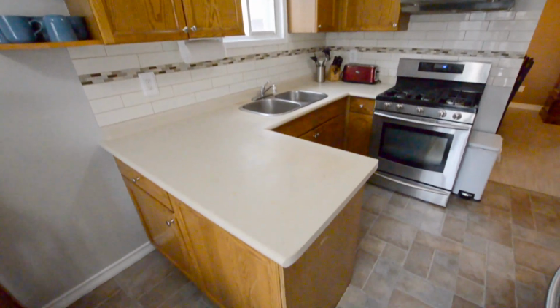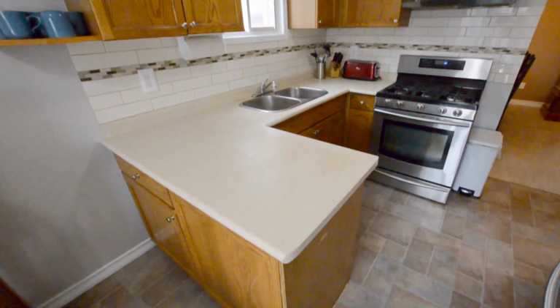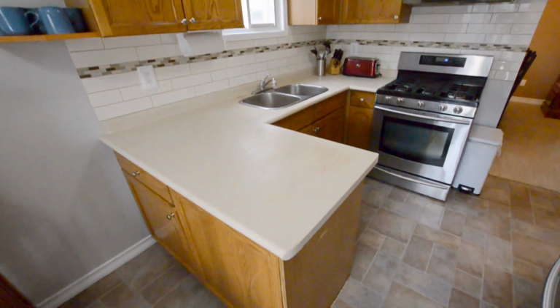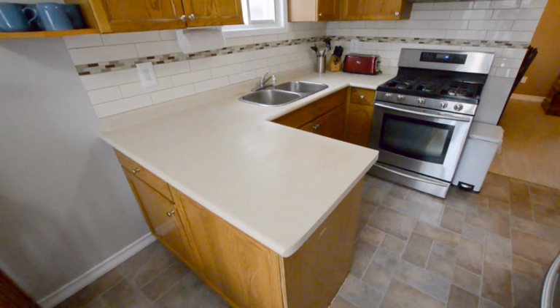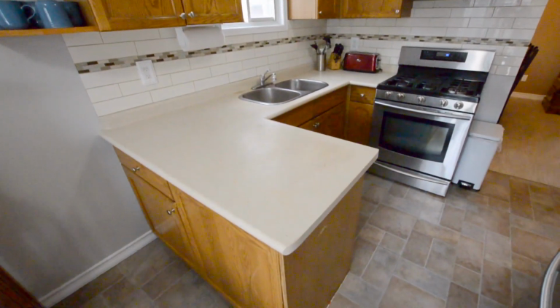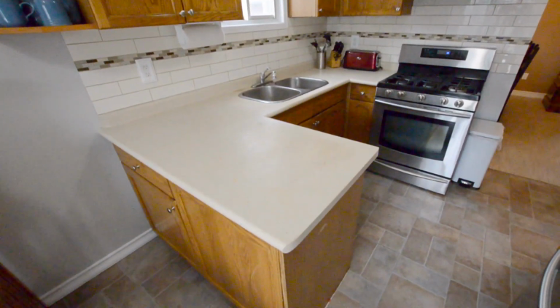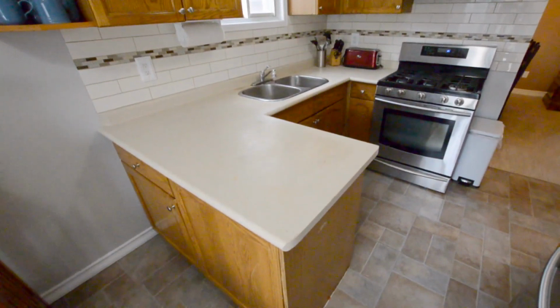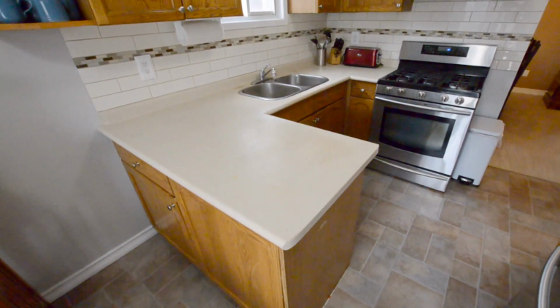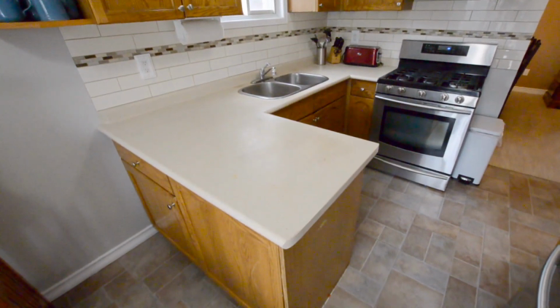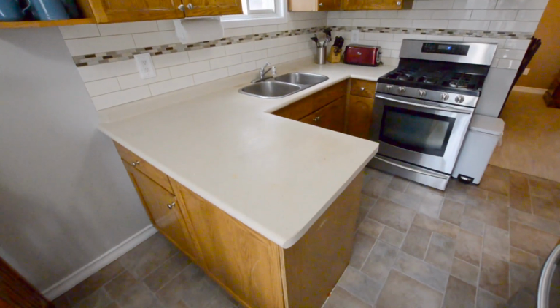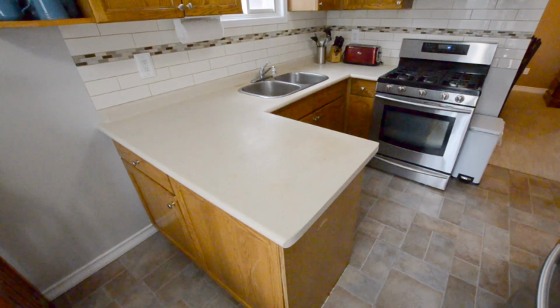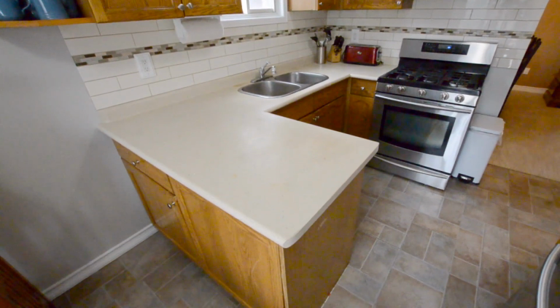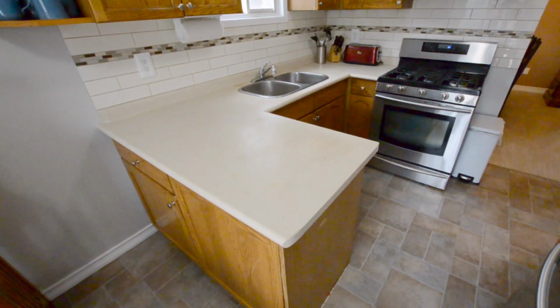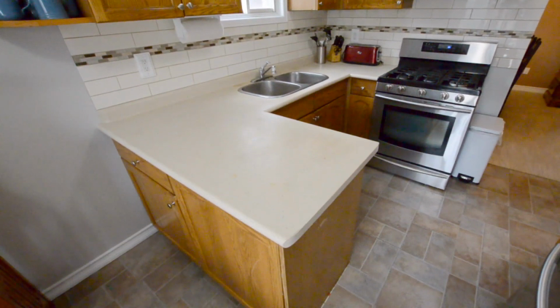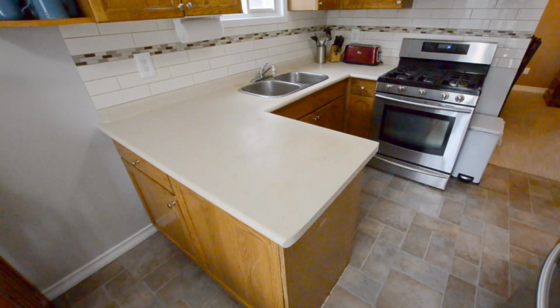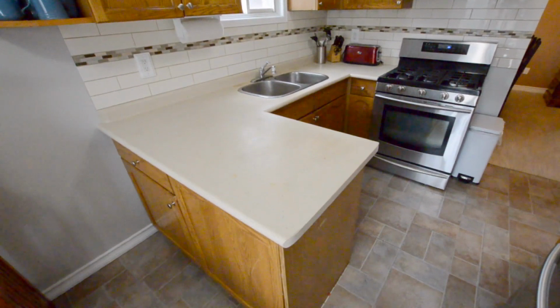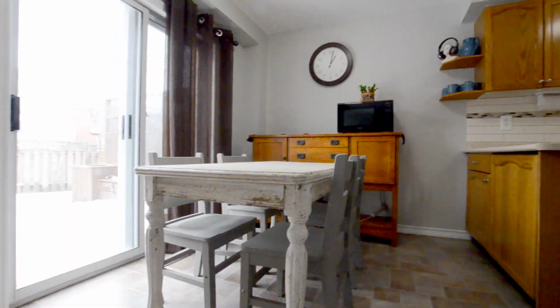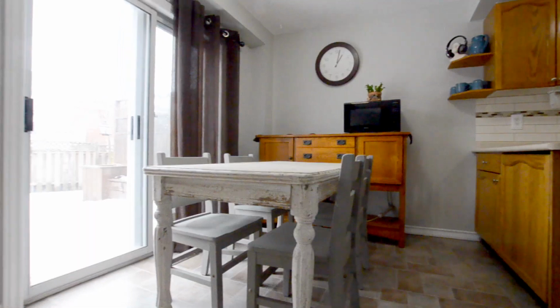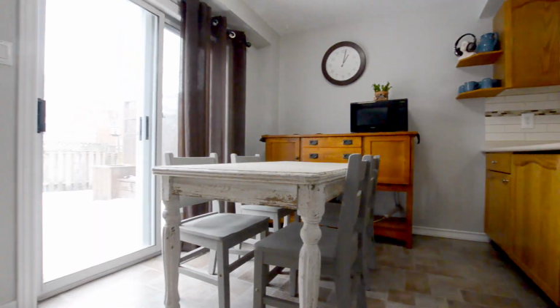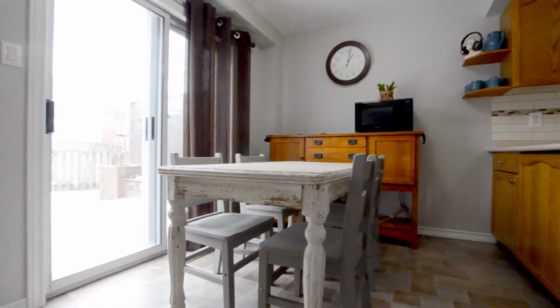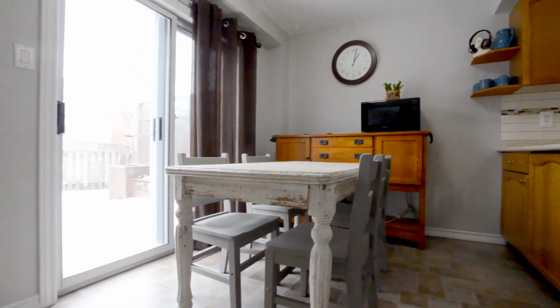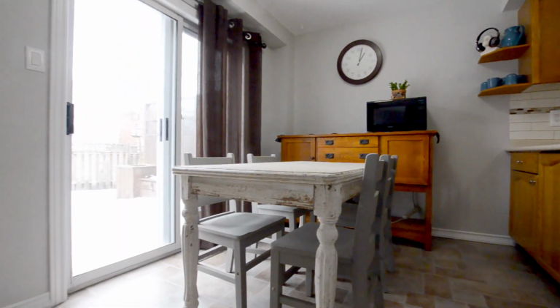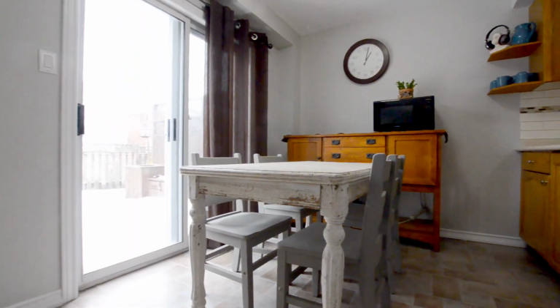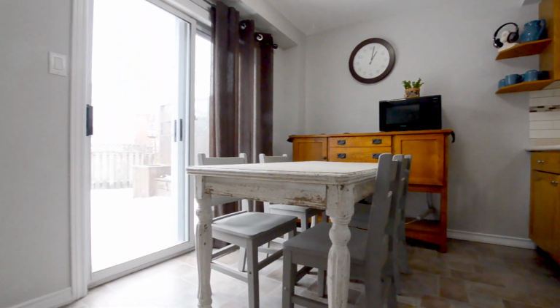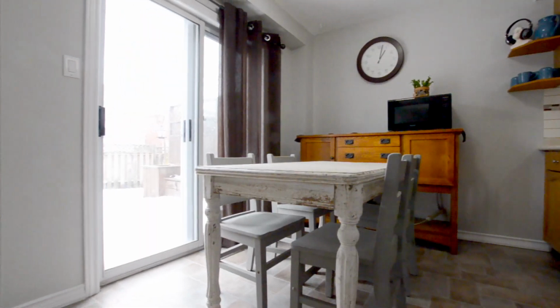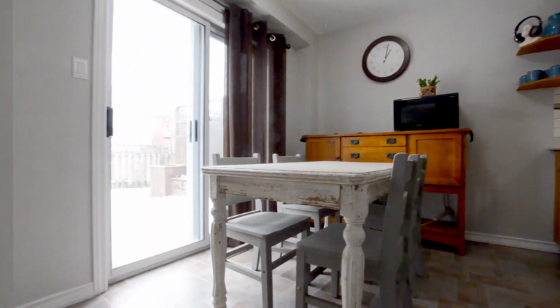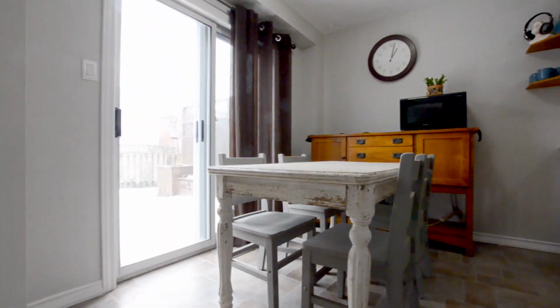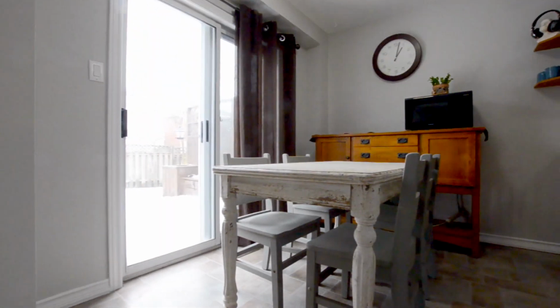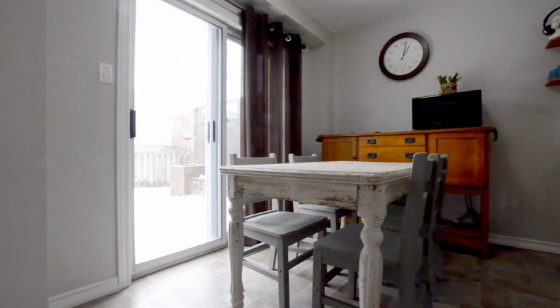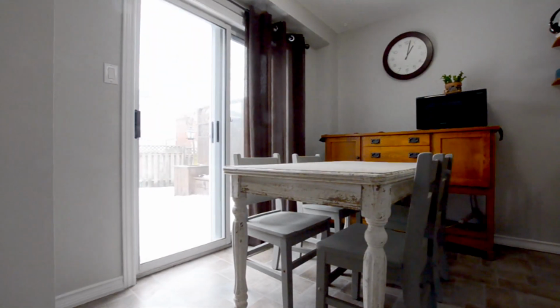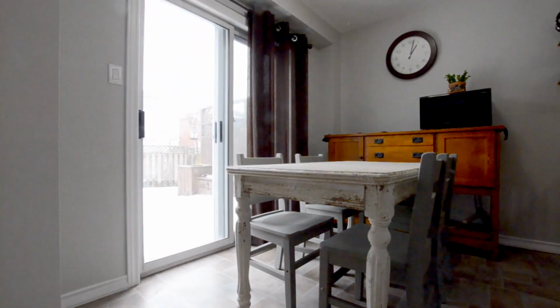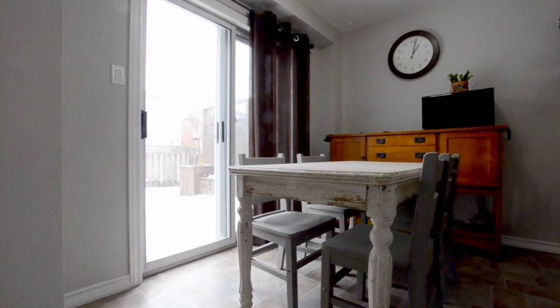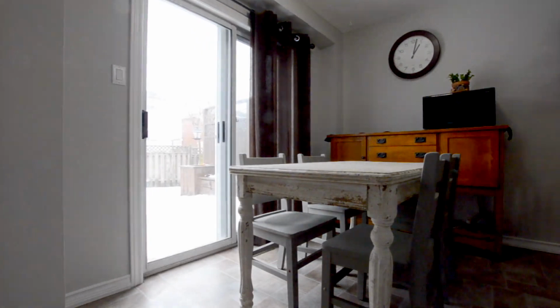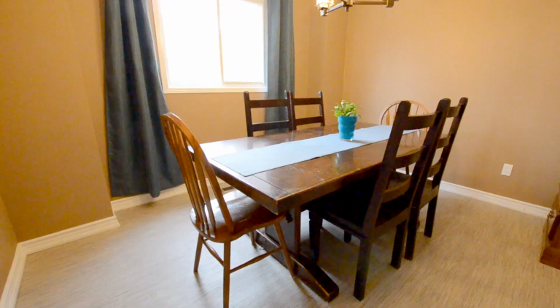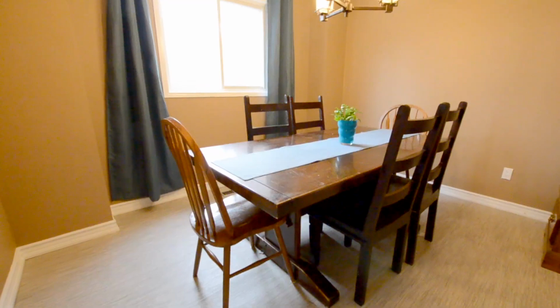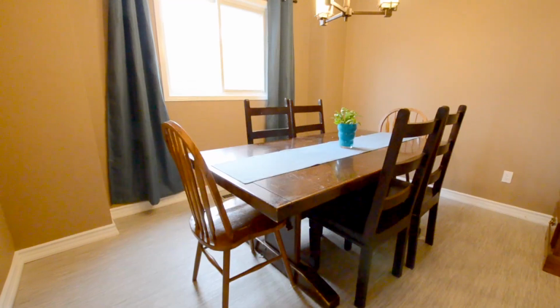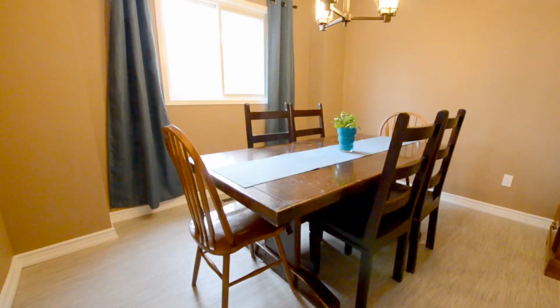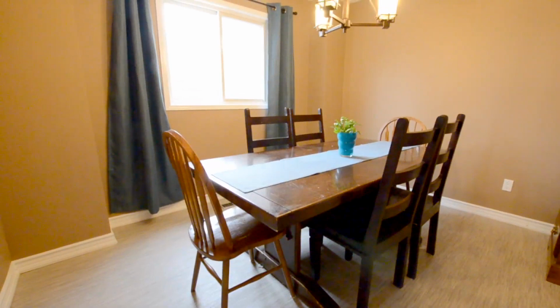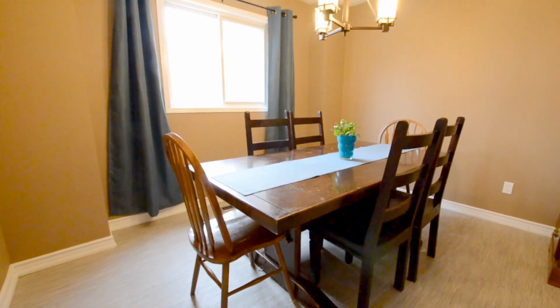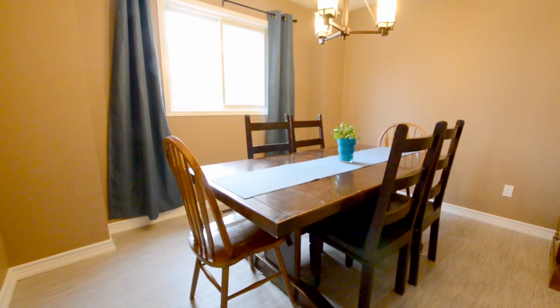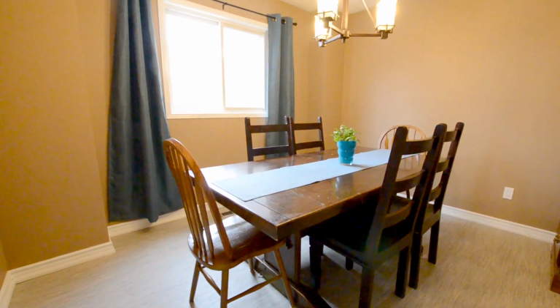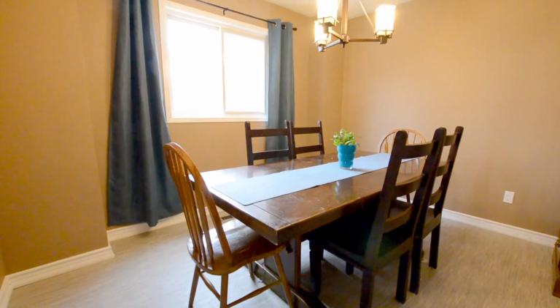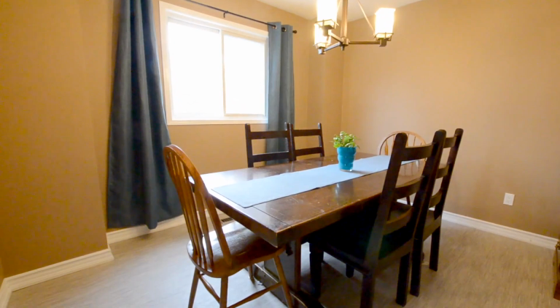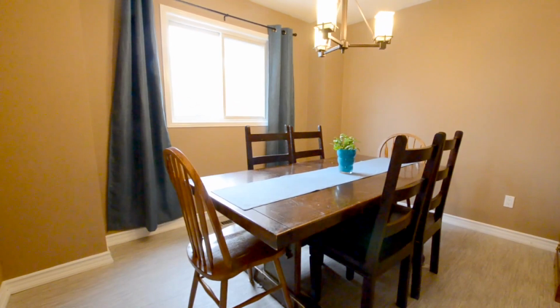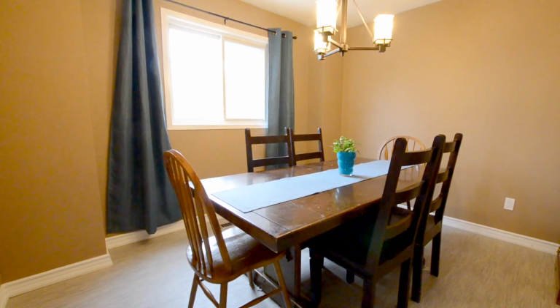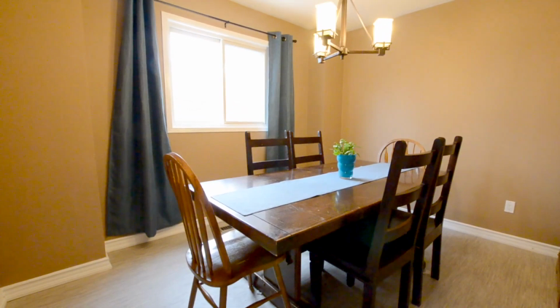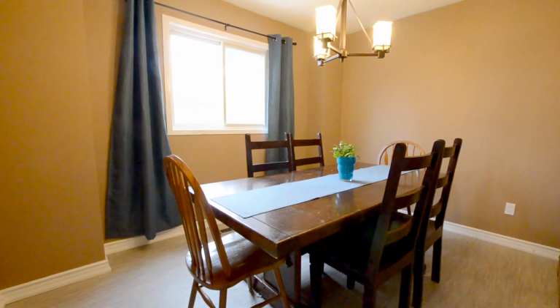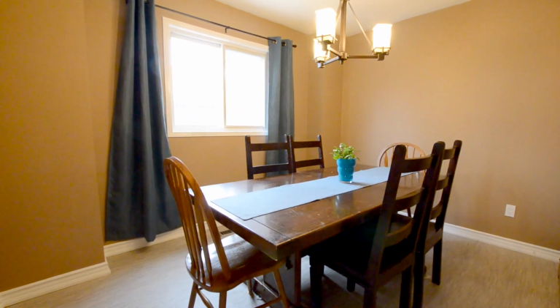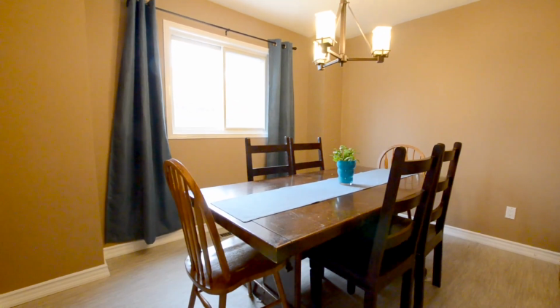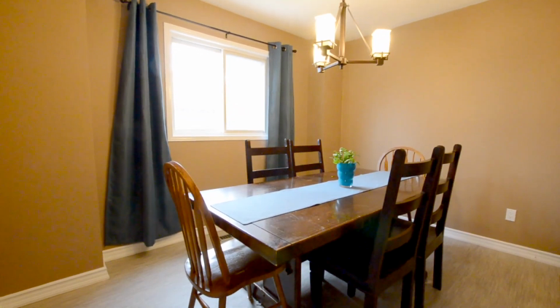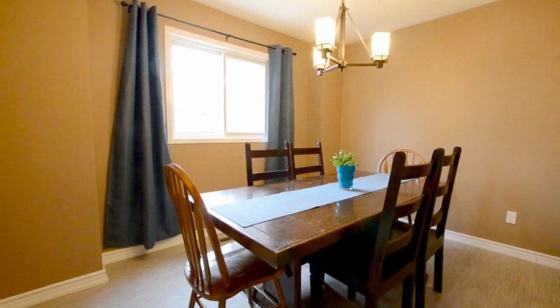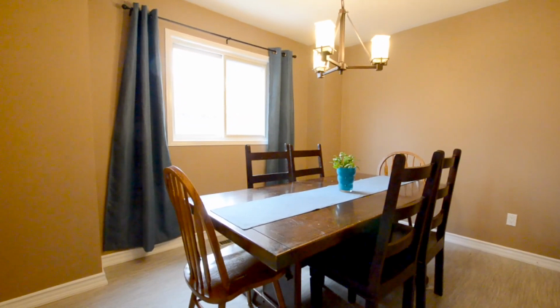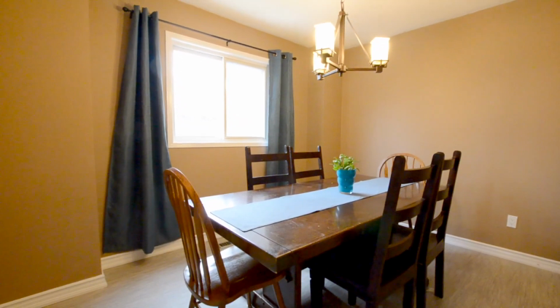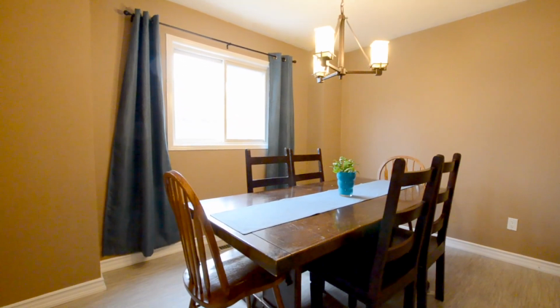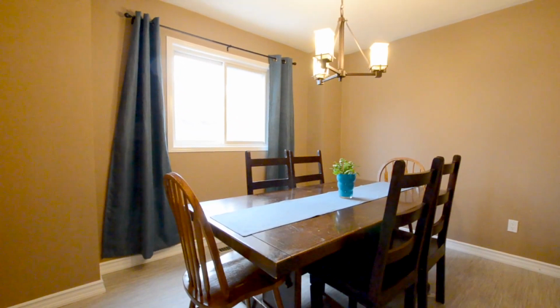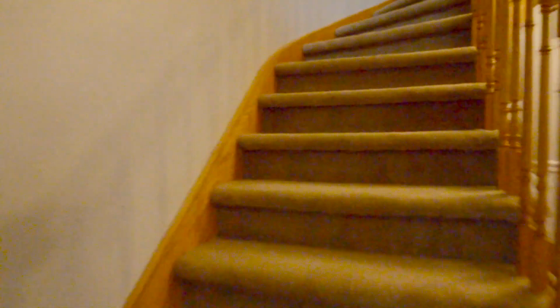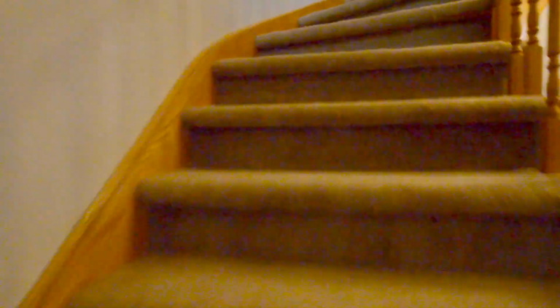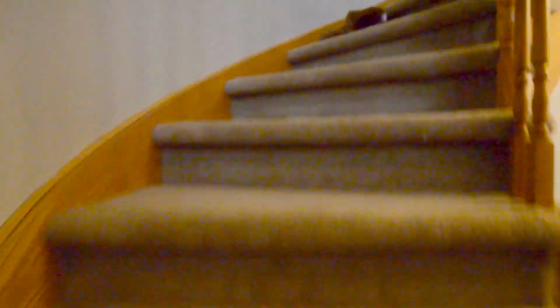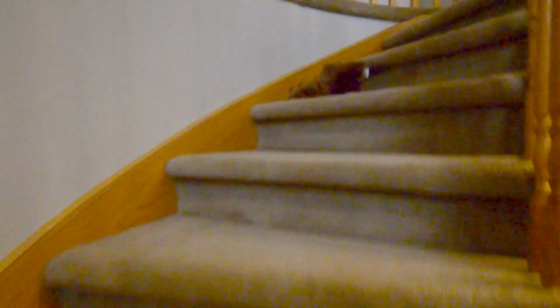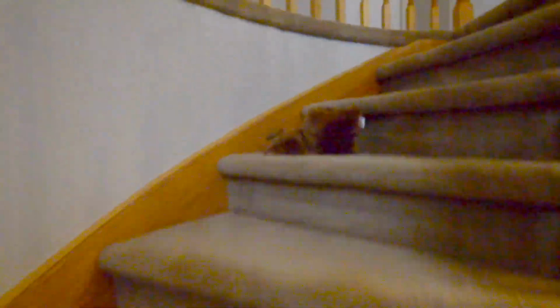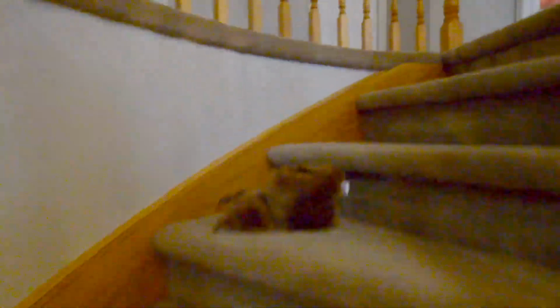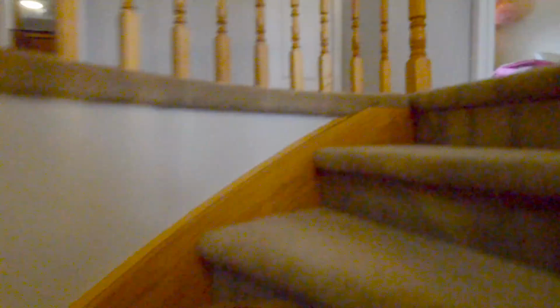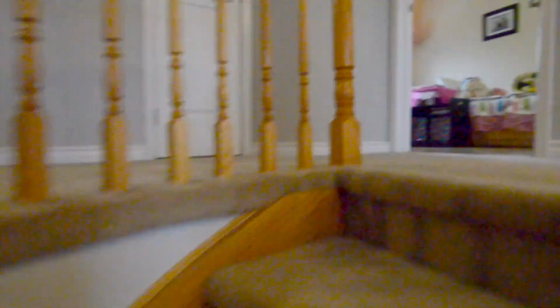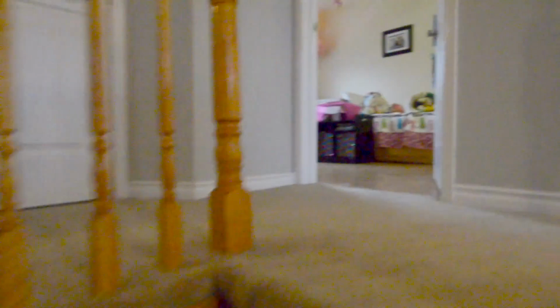There's also a peninsula breakfast bar and a sliding door out into the backyard. On the other side of the kitchen is the formal dining room. Let's head upstairs.